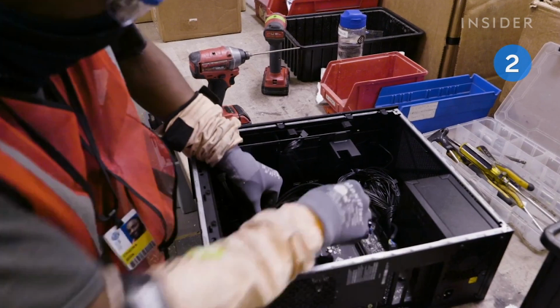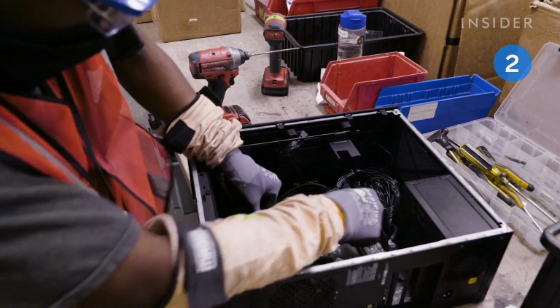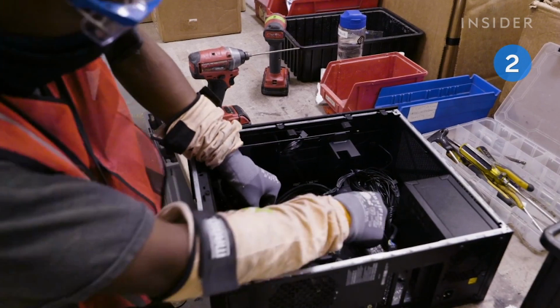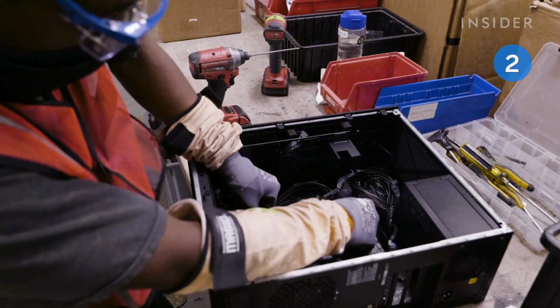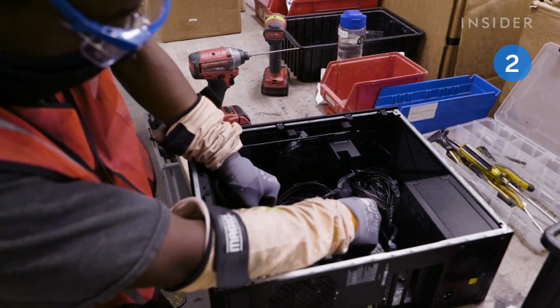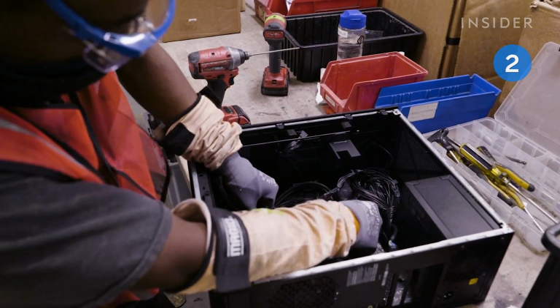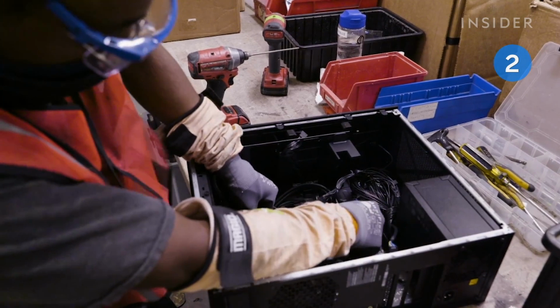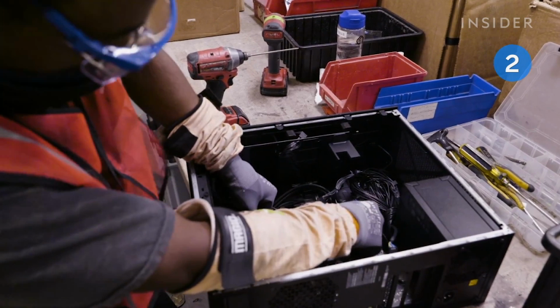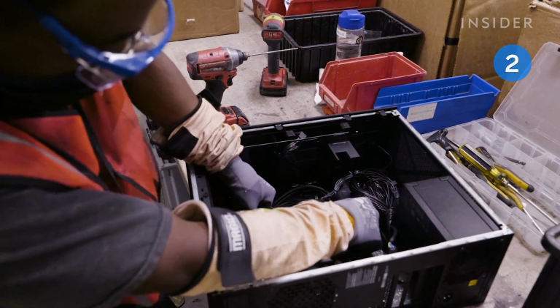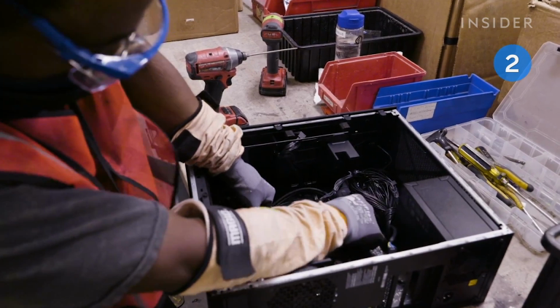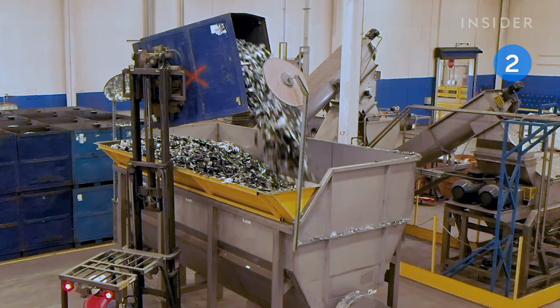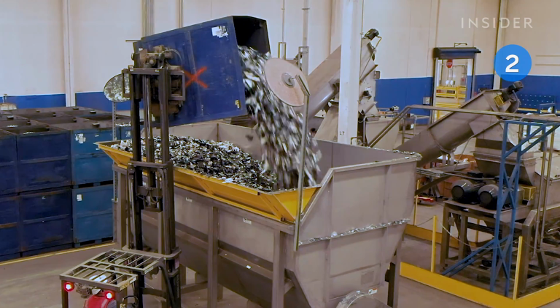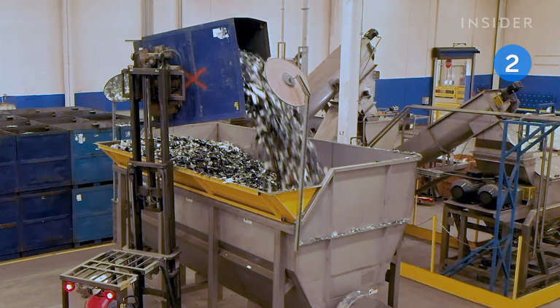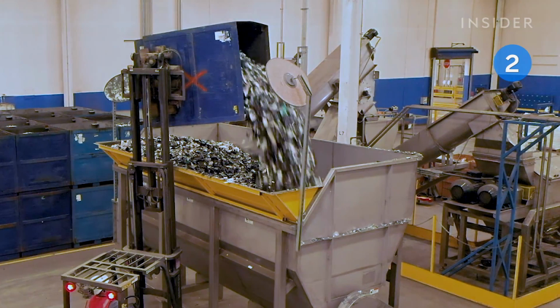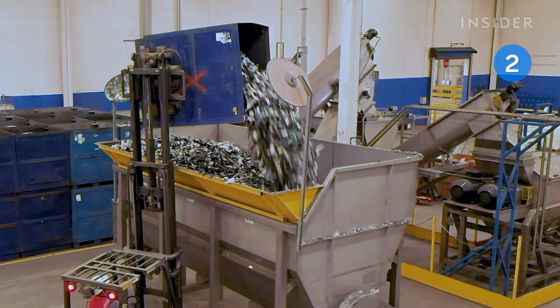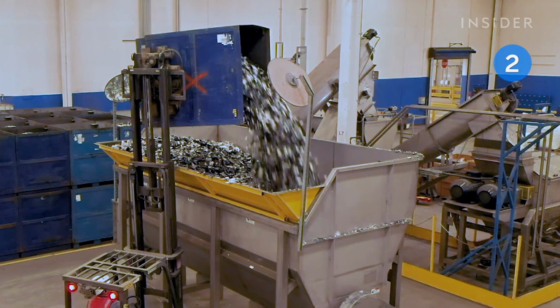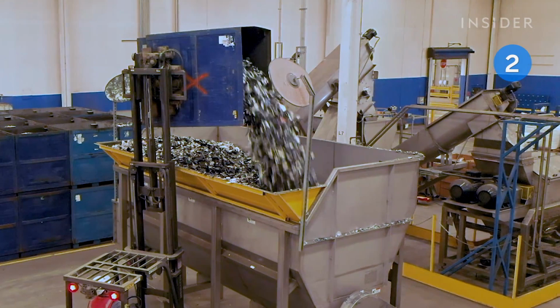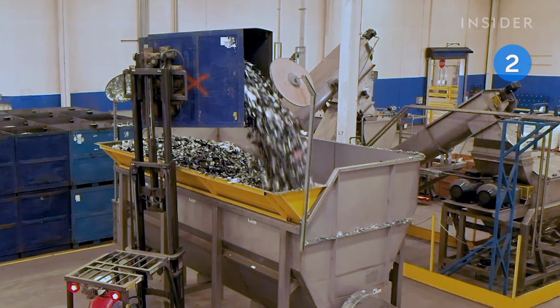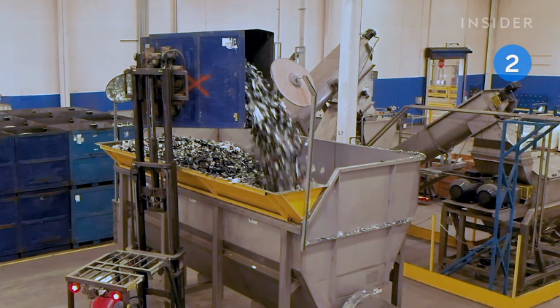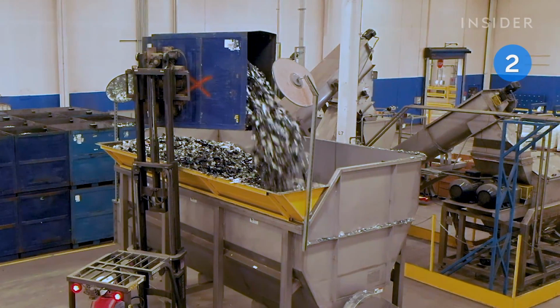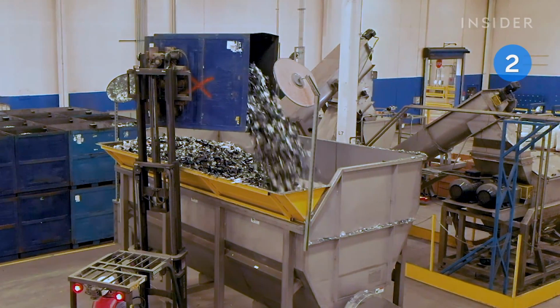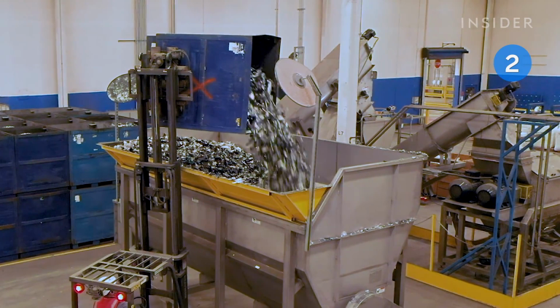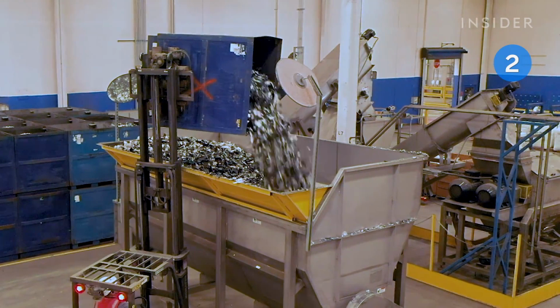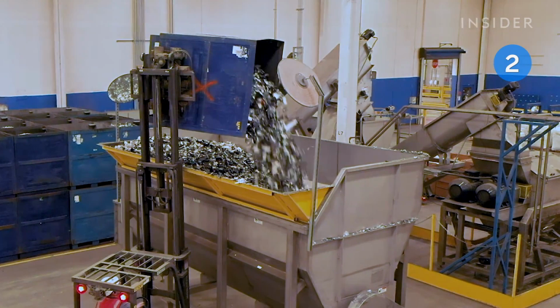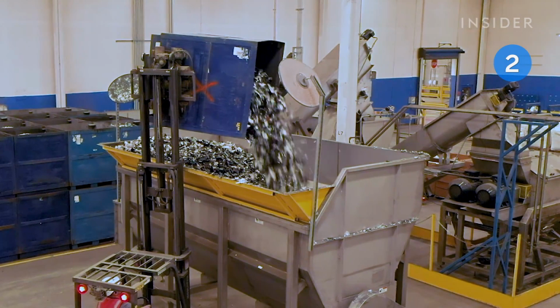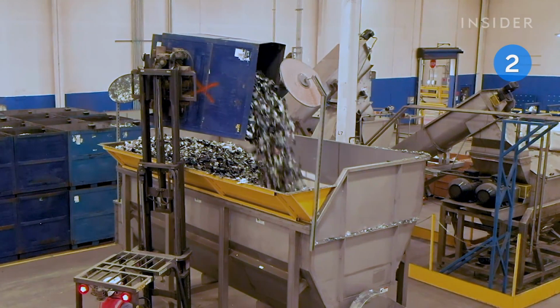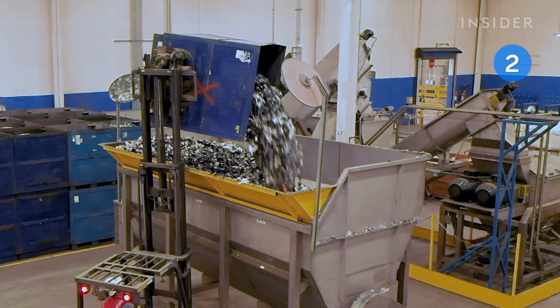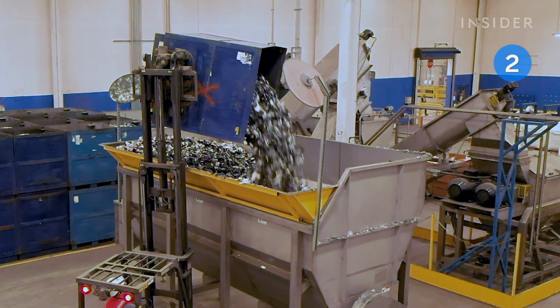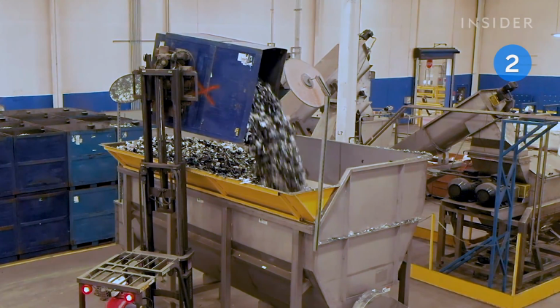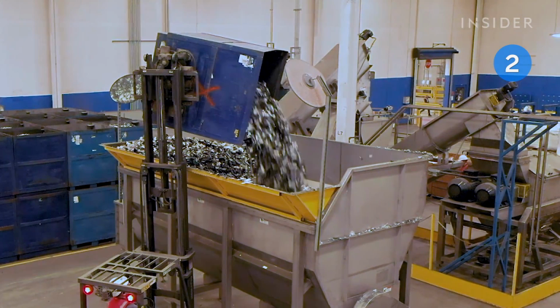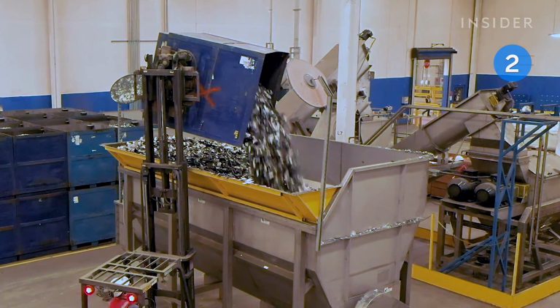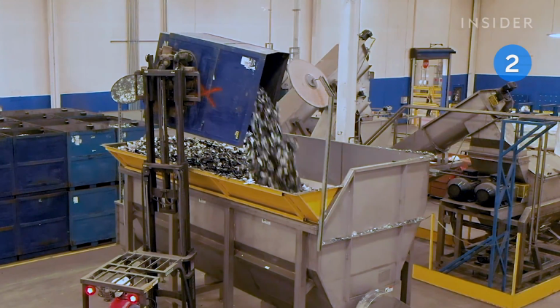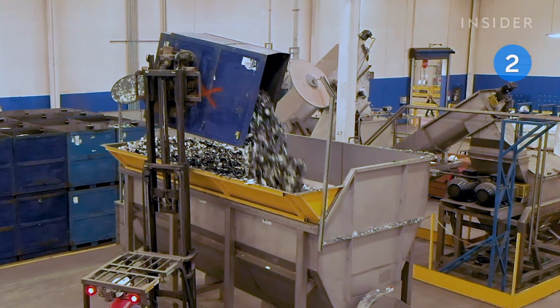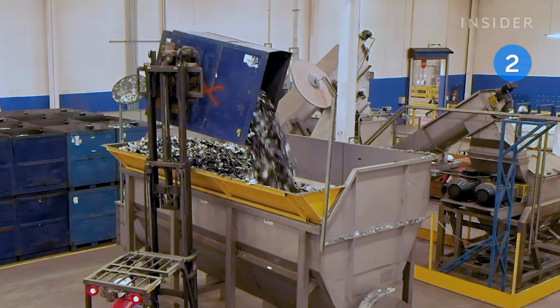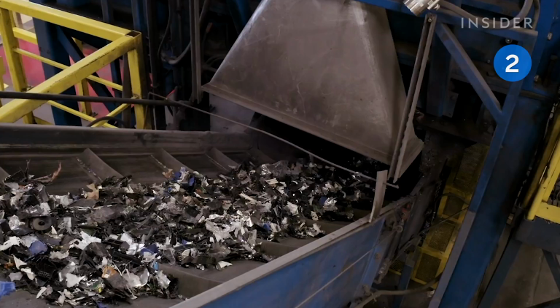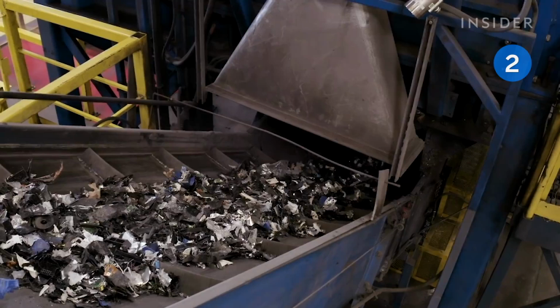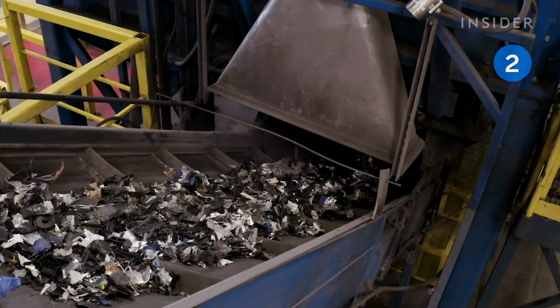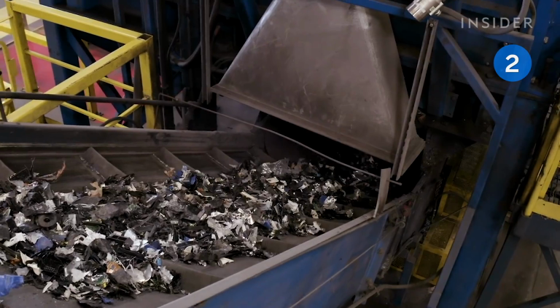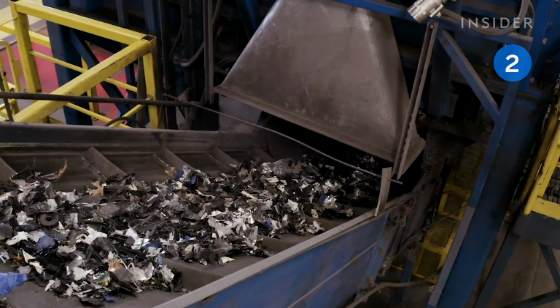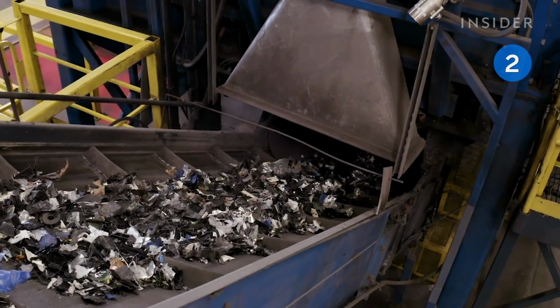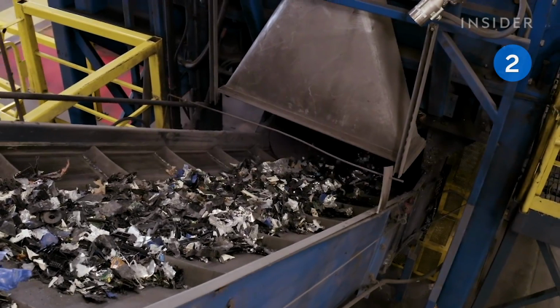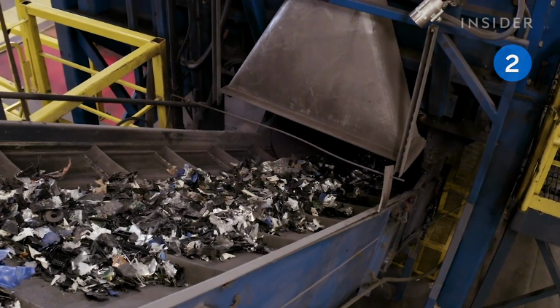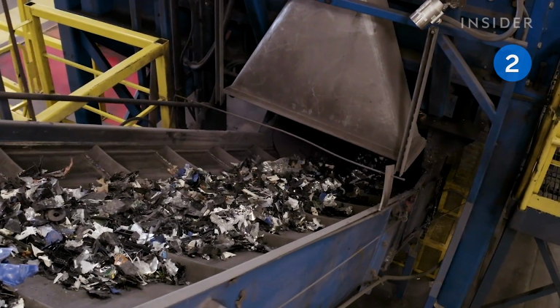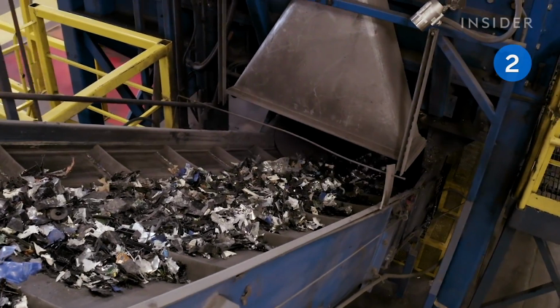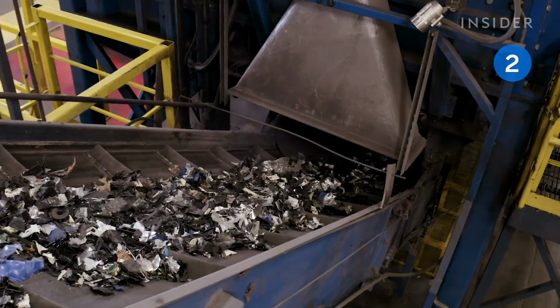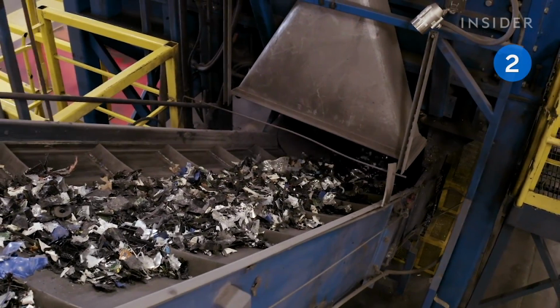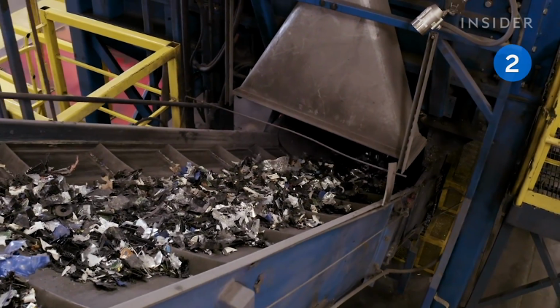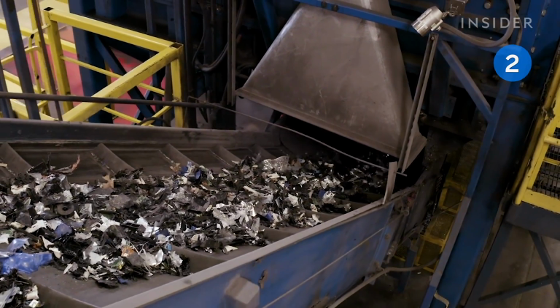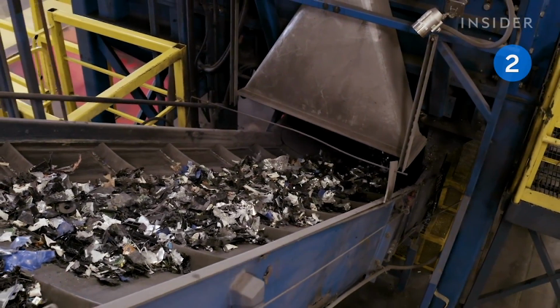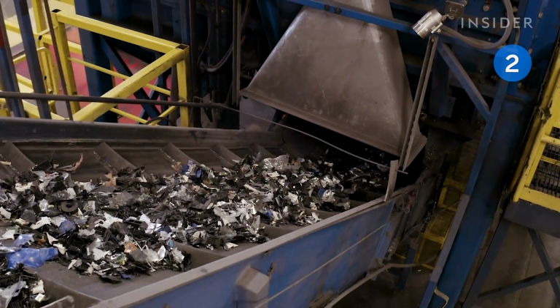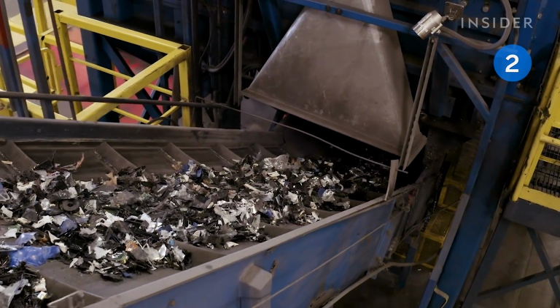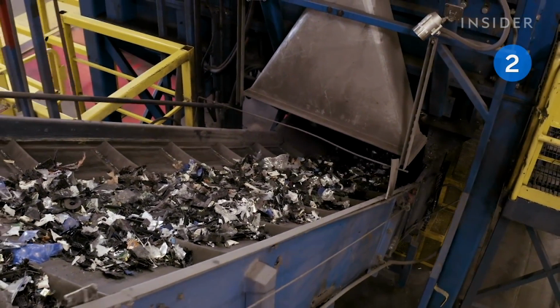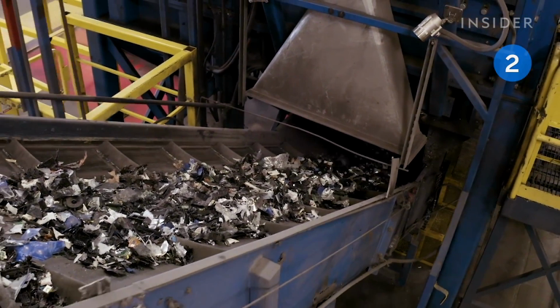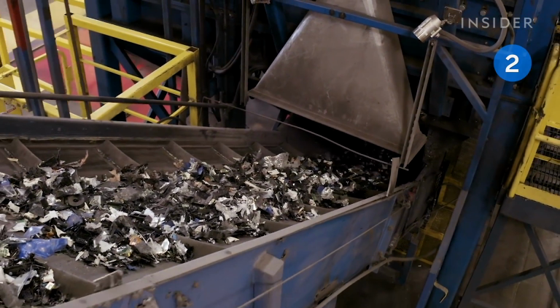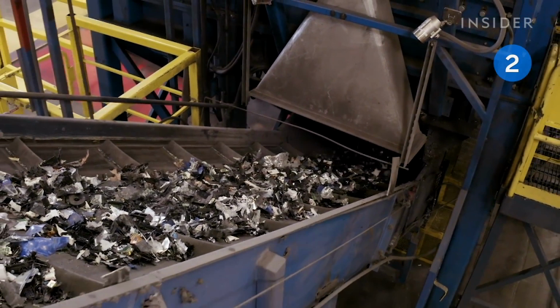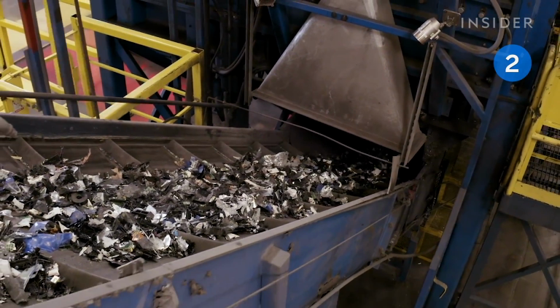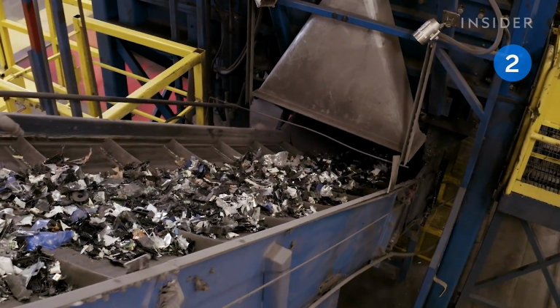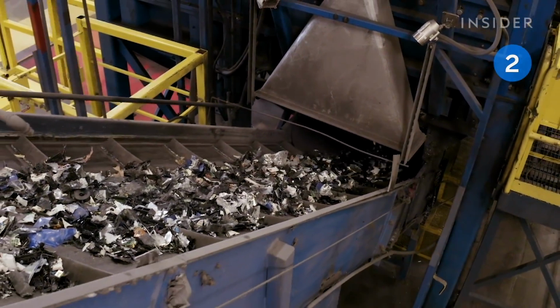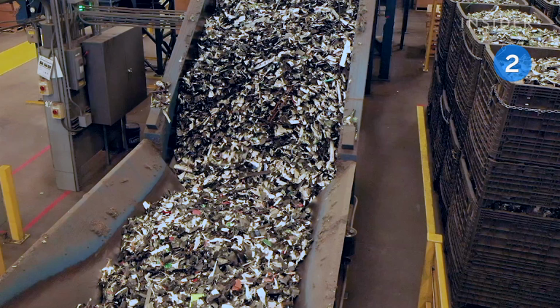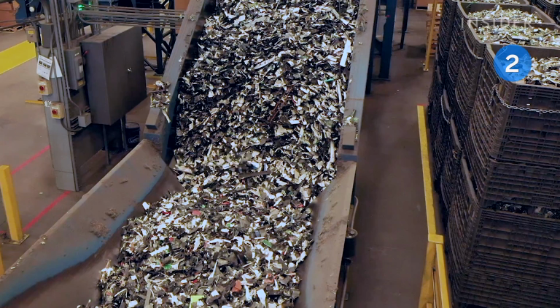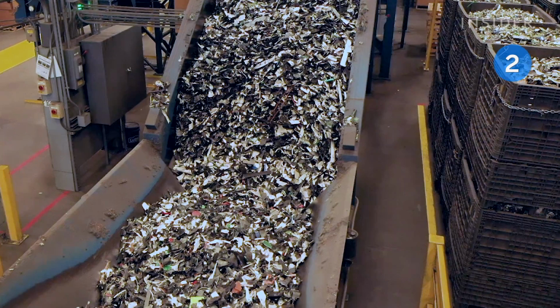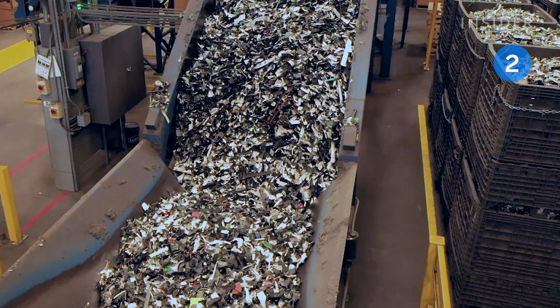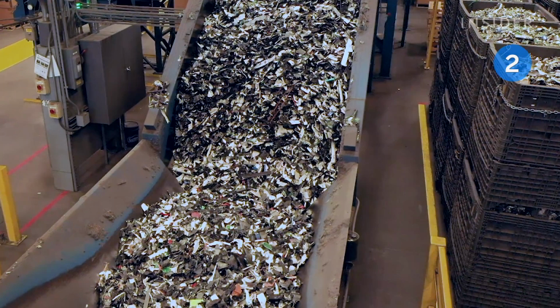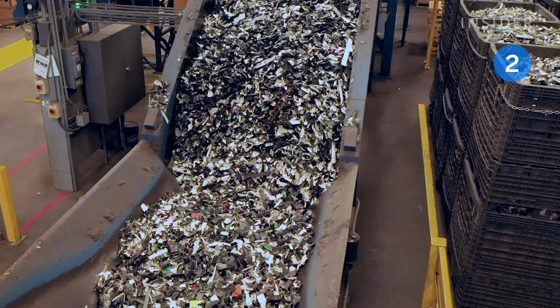Sims starts by harvesting as many reusable parts as possible. Then, a variety of machines are used to process the remaining materials.